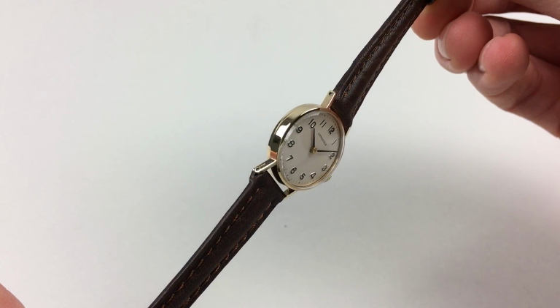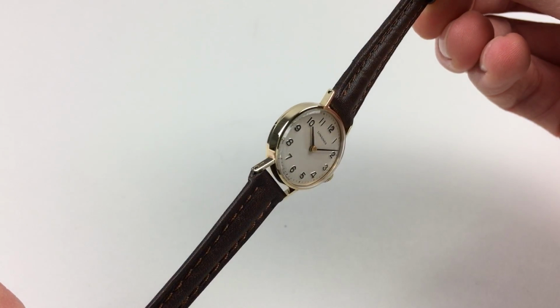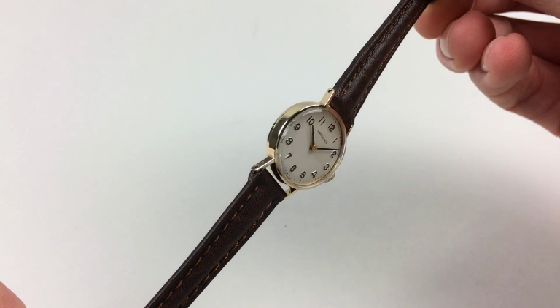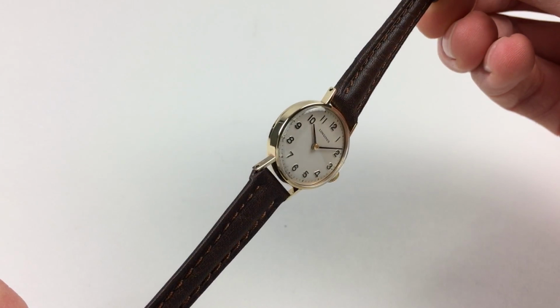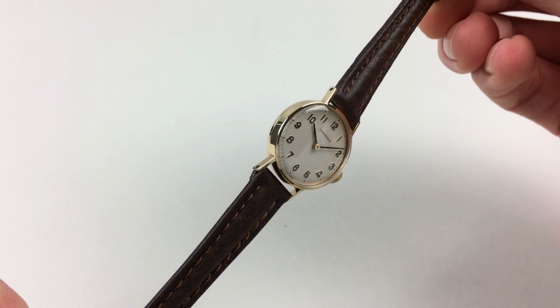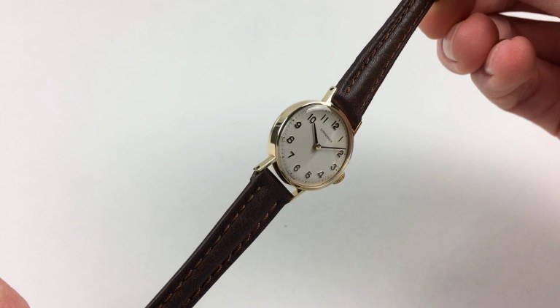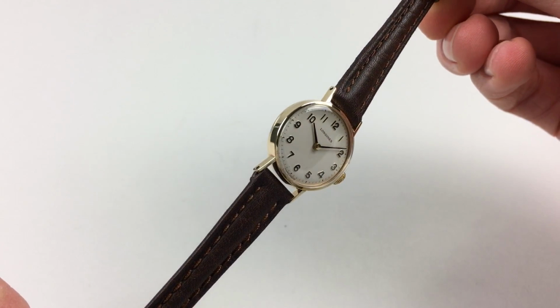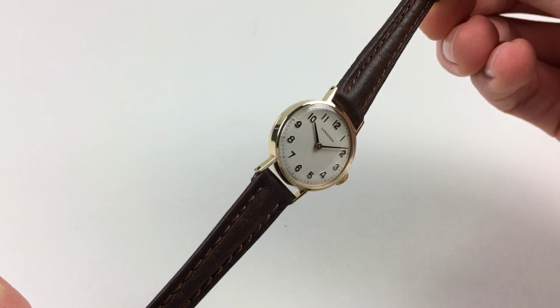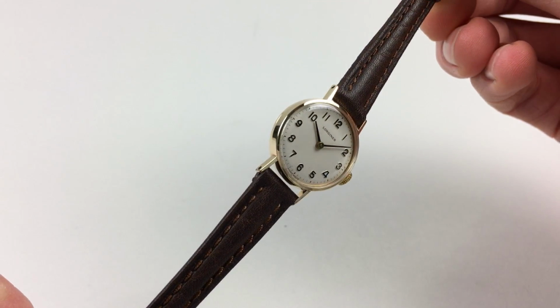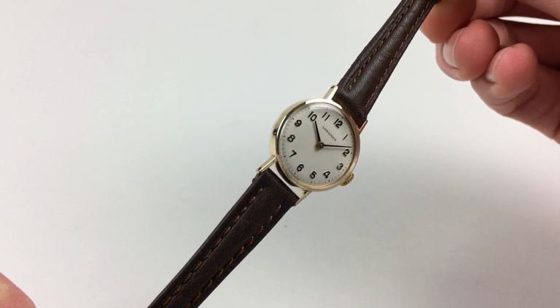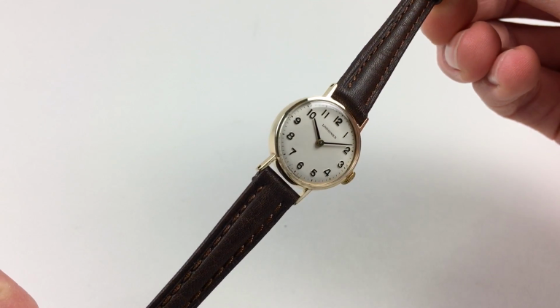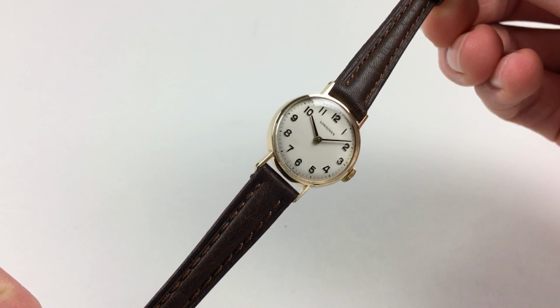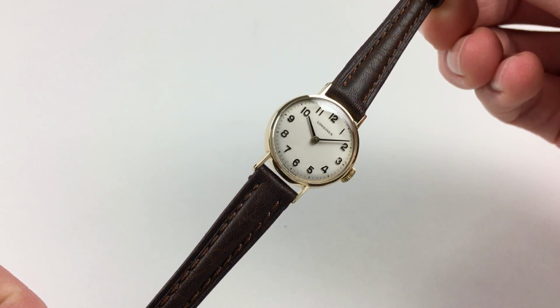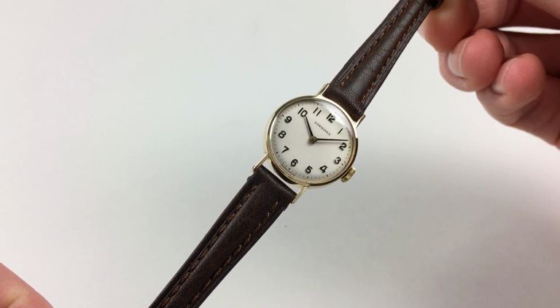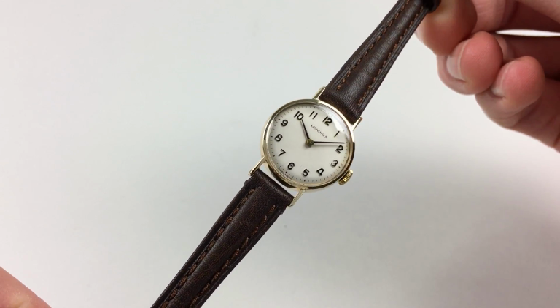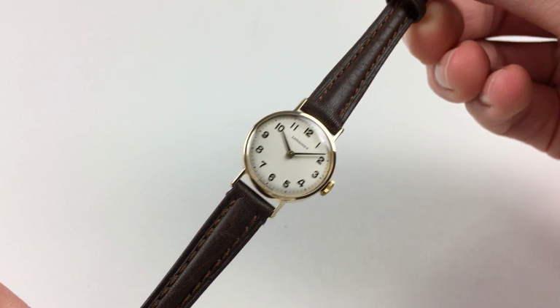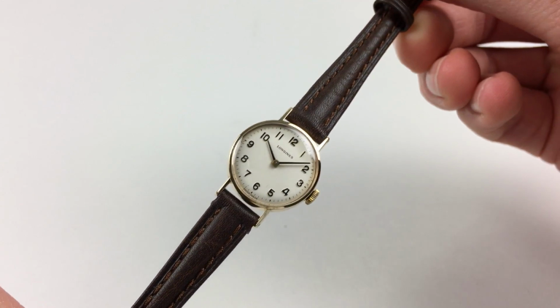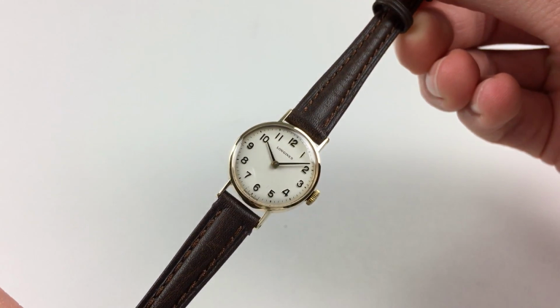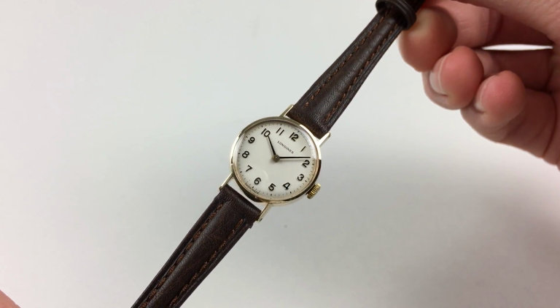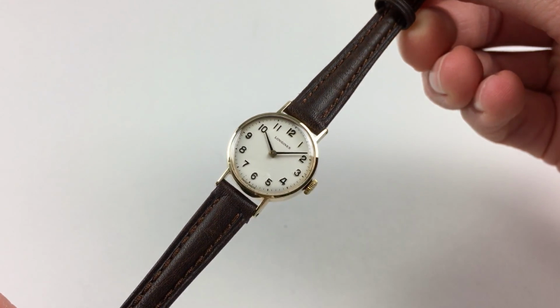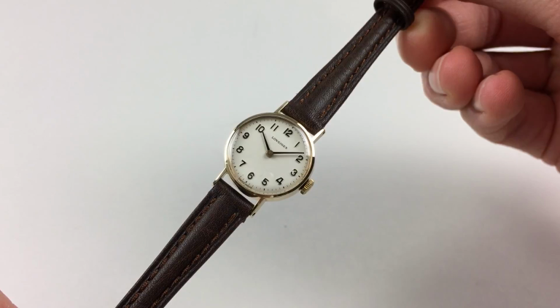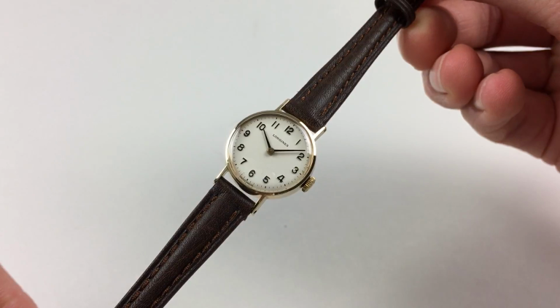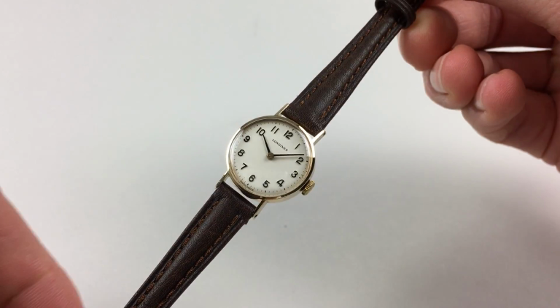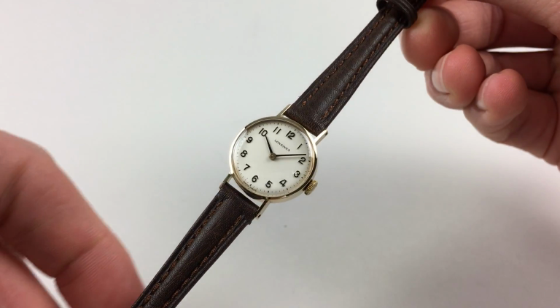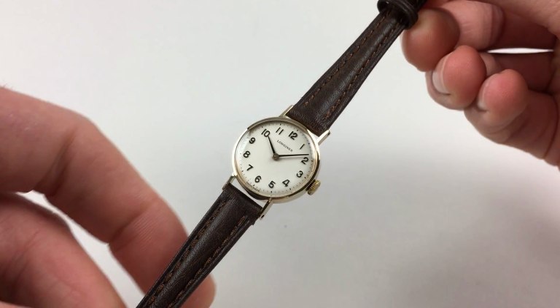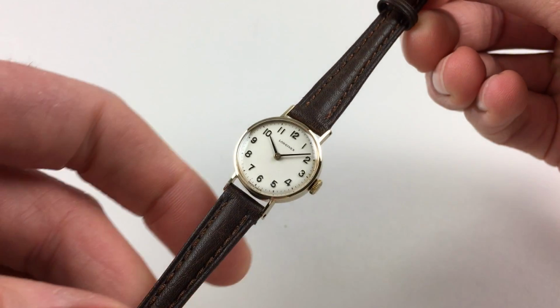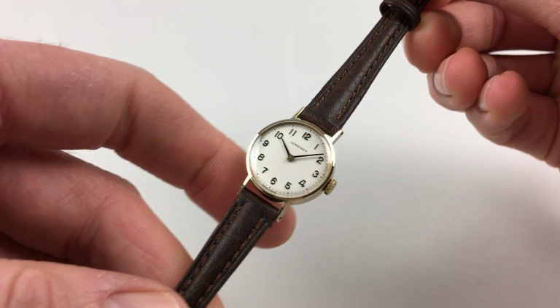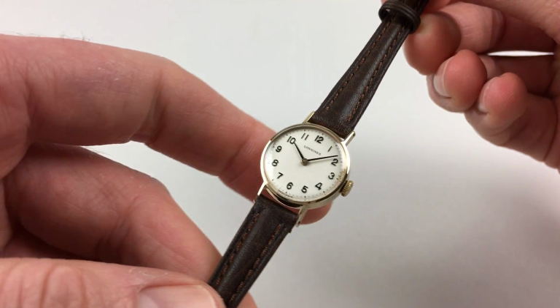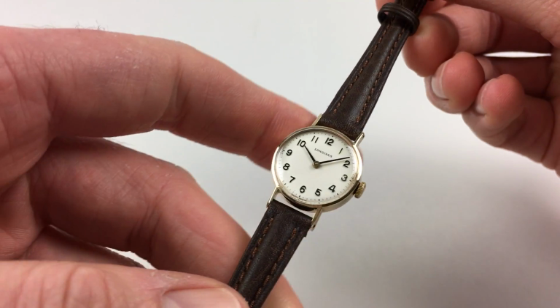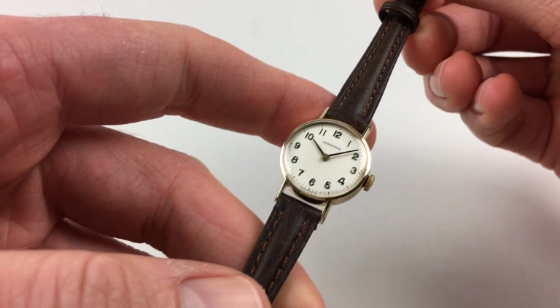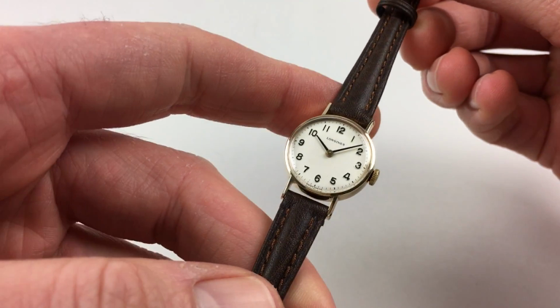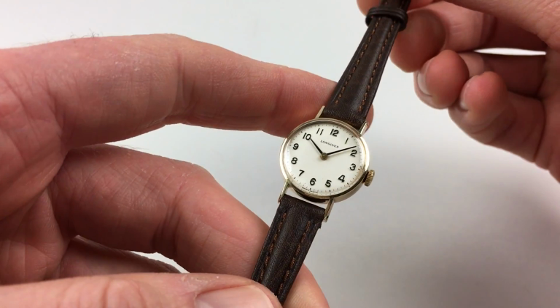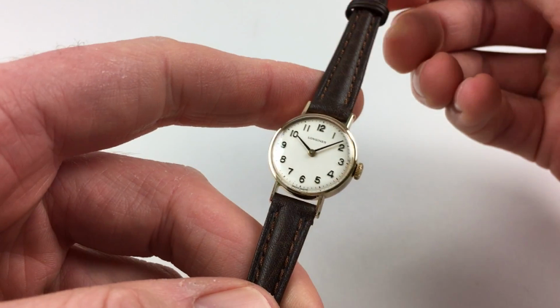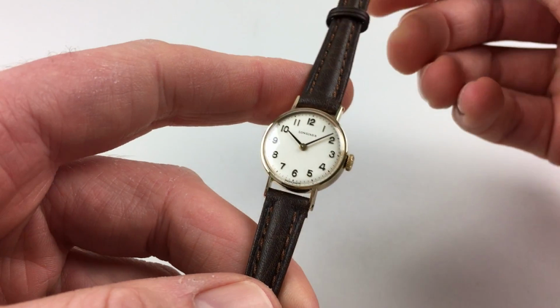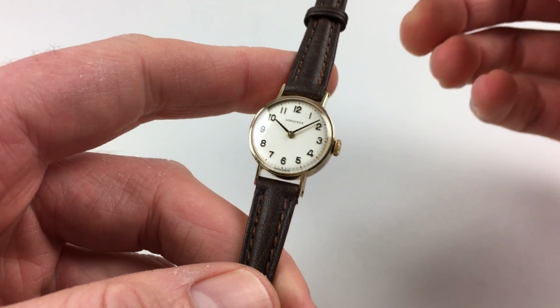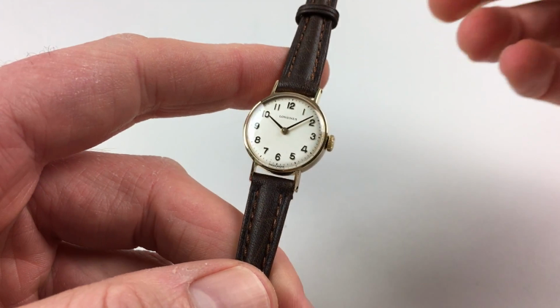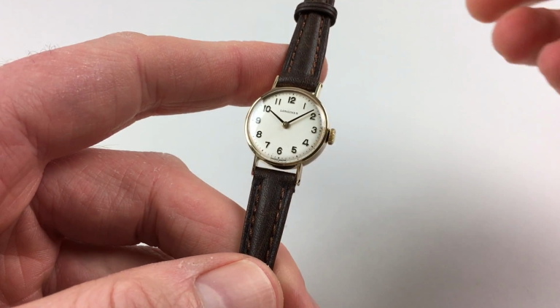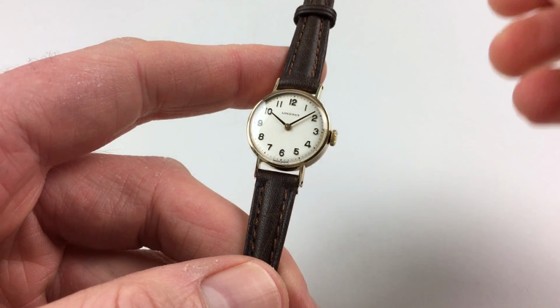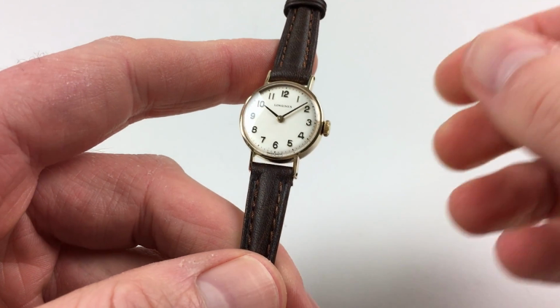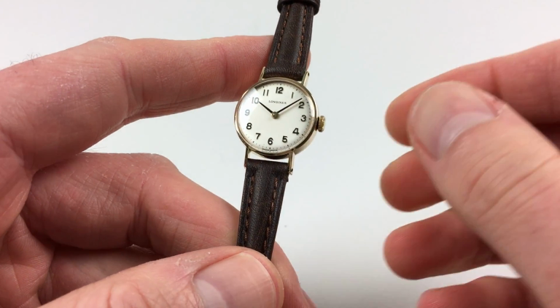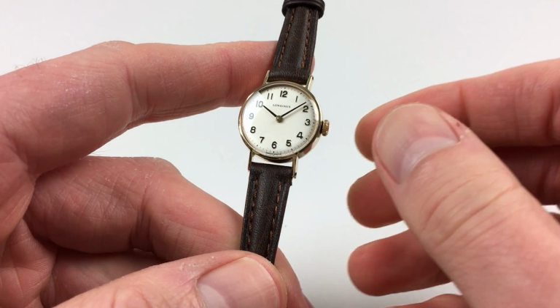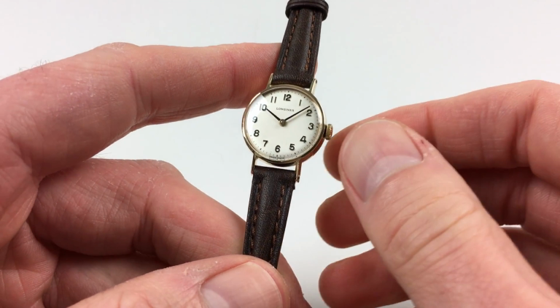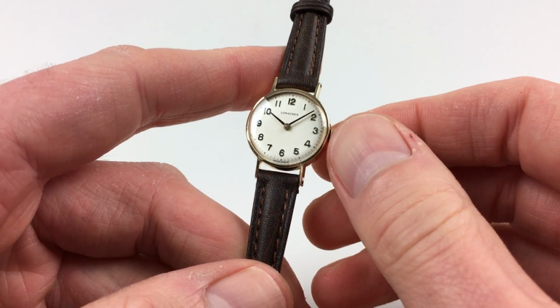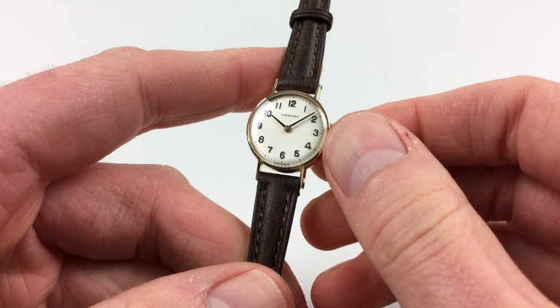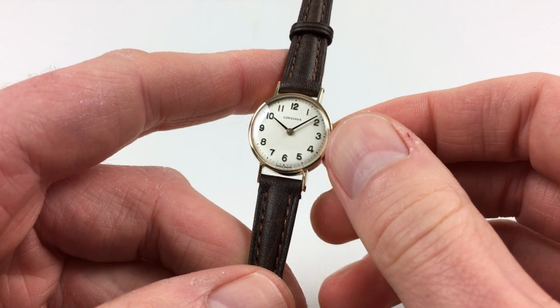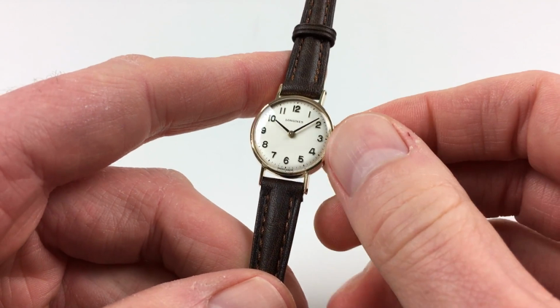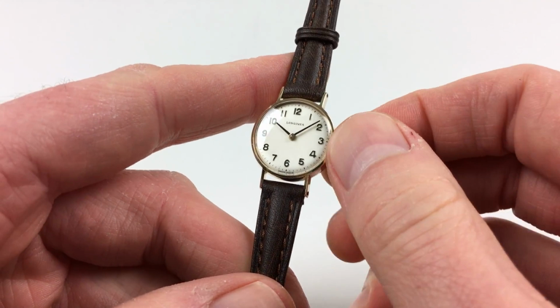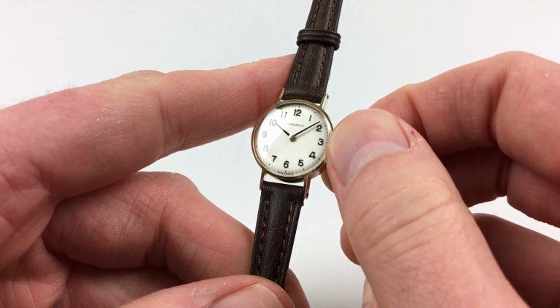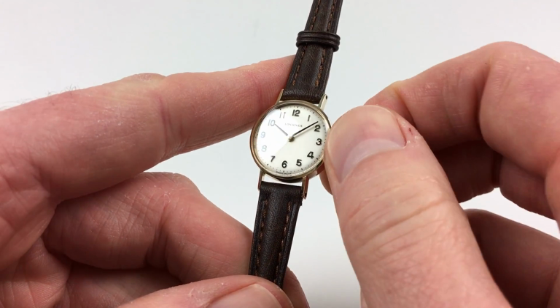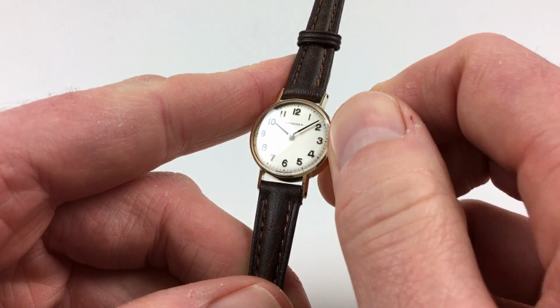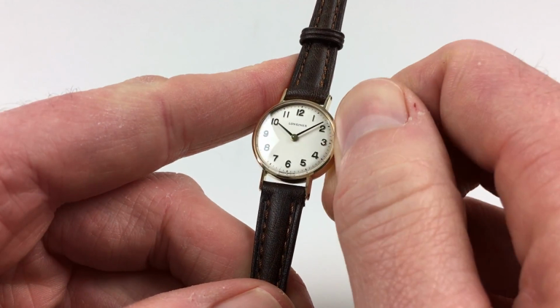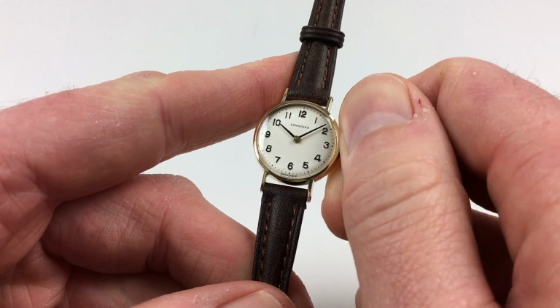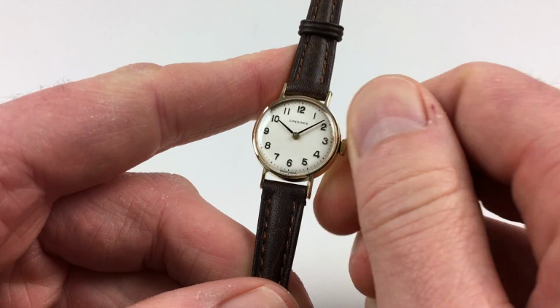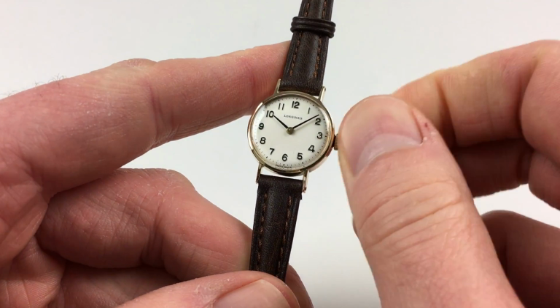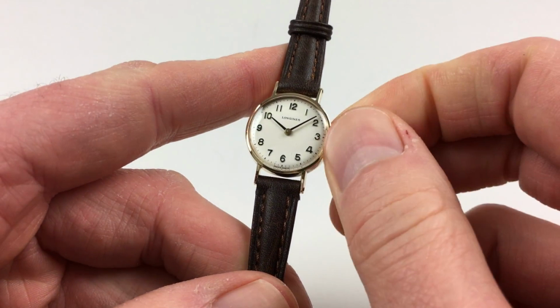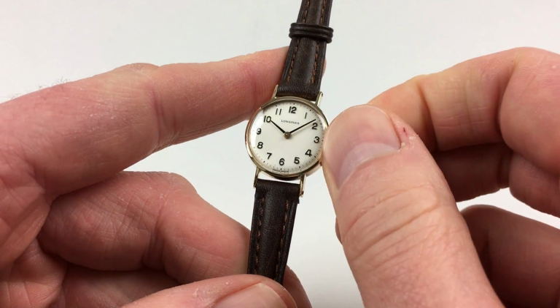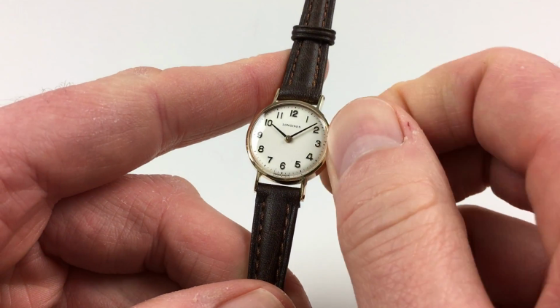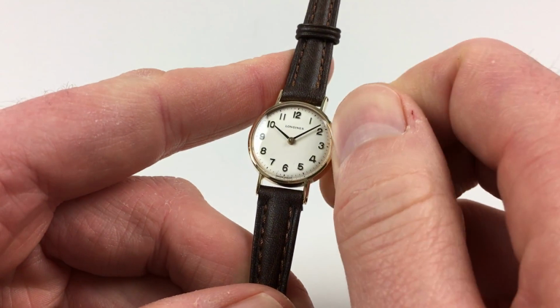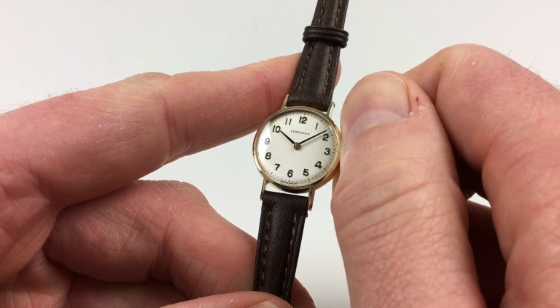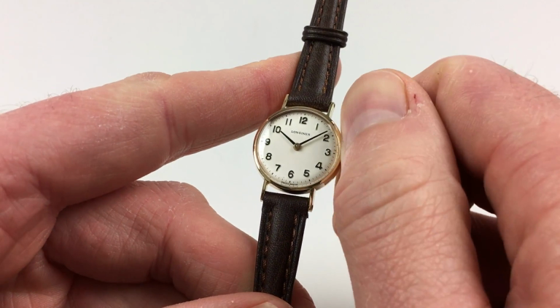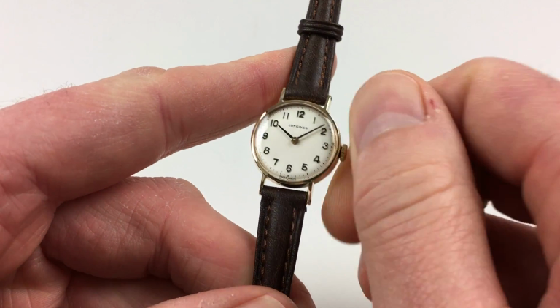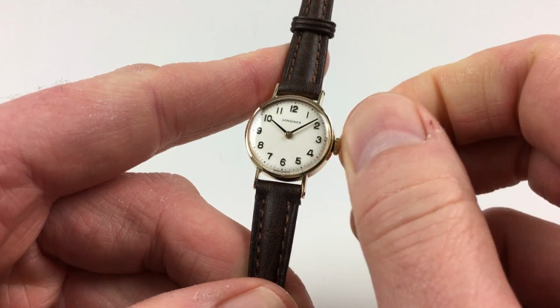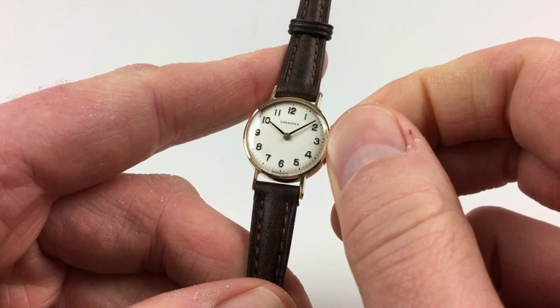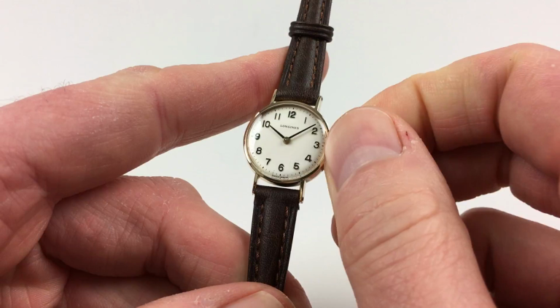This is a manually-wound watch, so it requires winding when being worn. In order to achieve this, just turn the crown away from you until the spring feels tight.